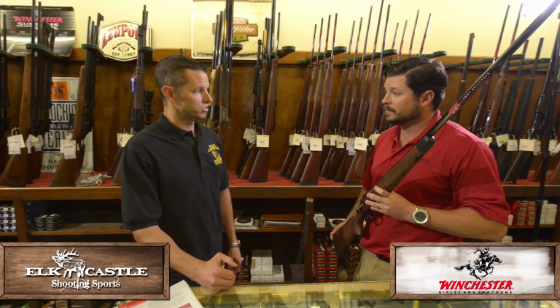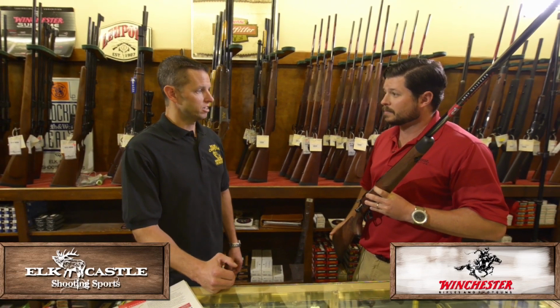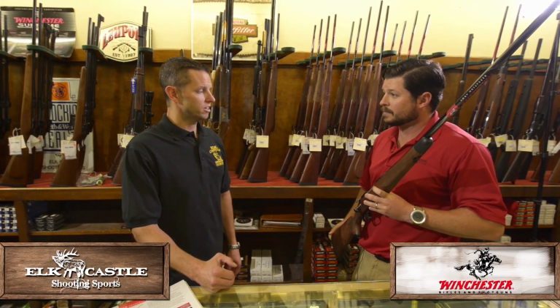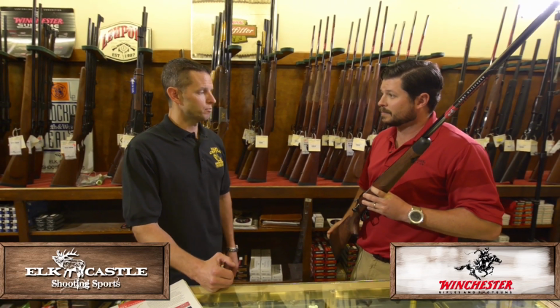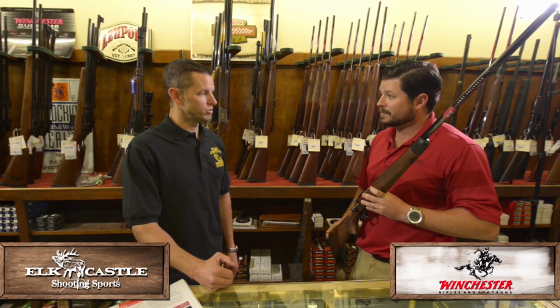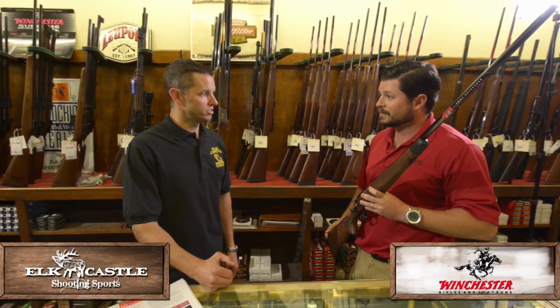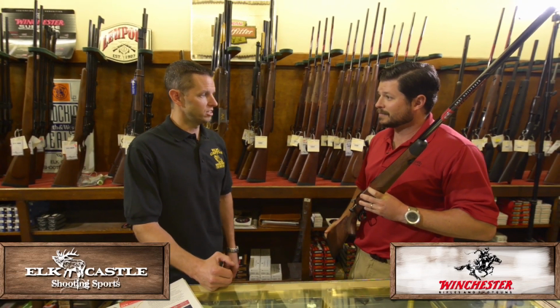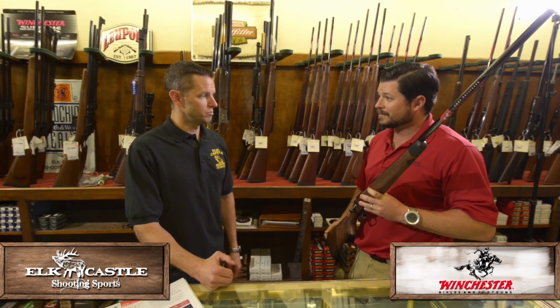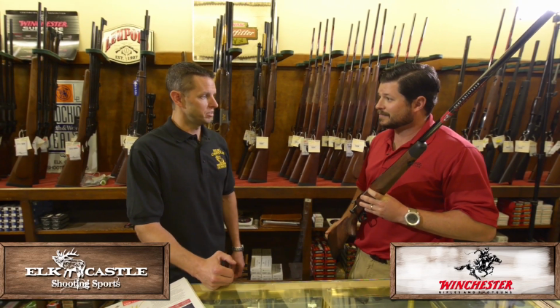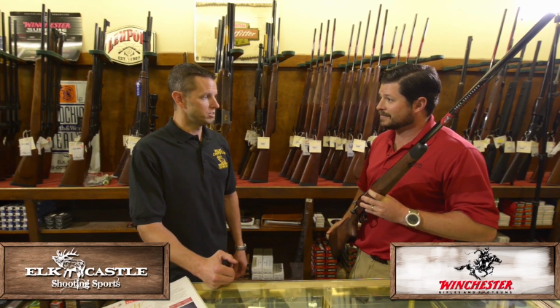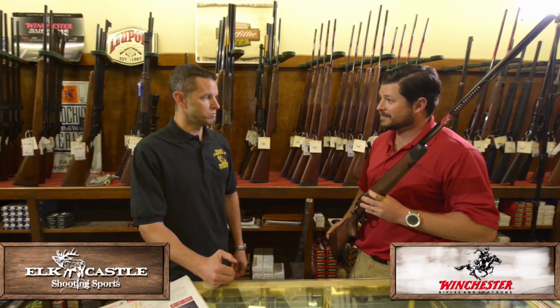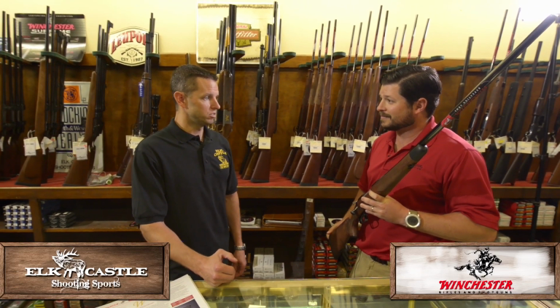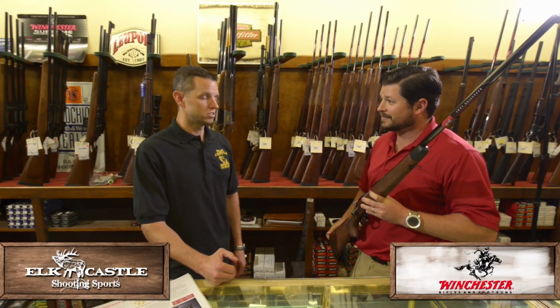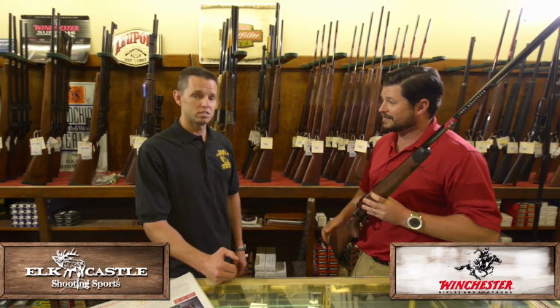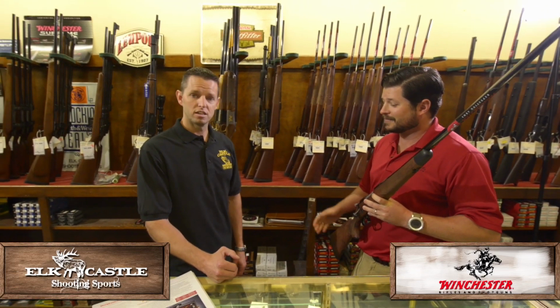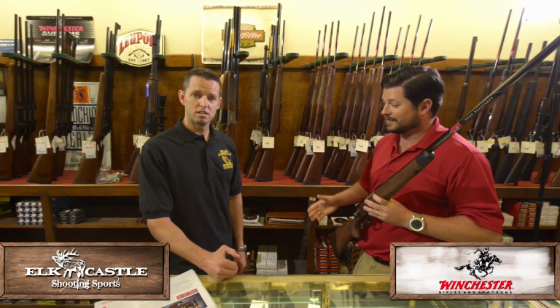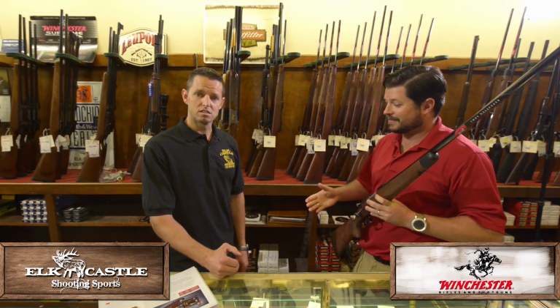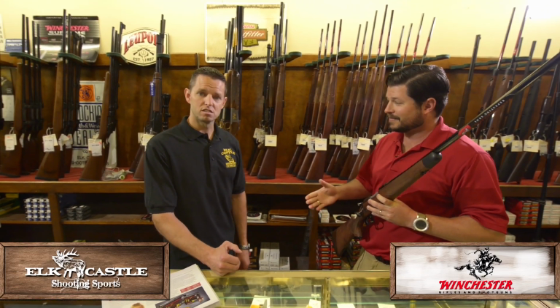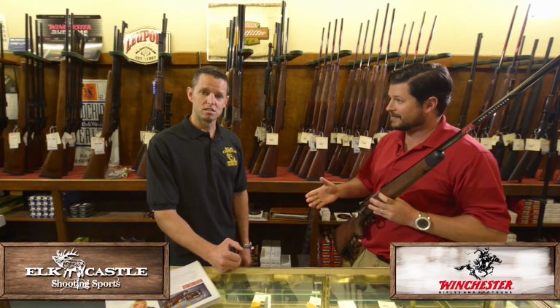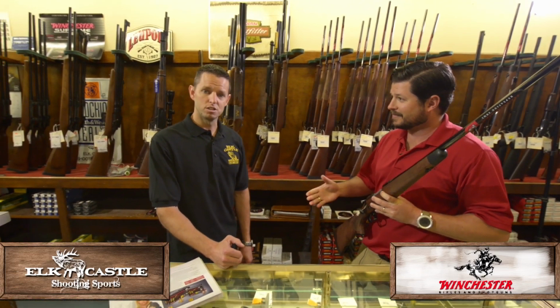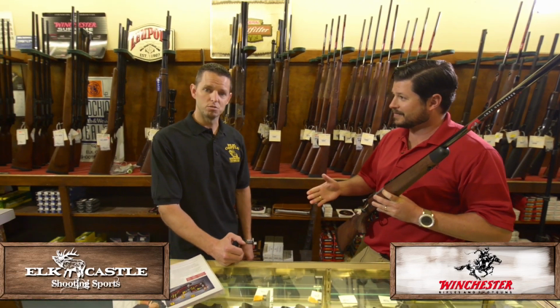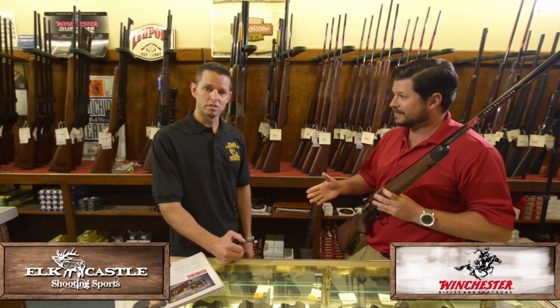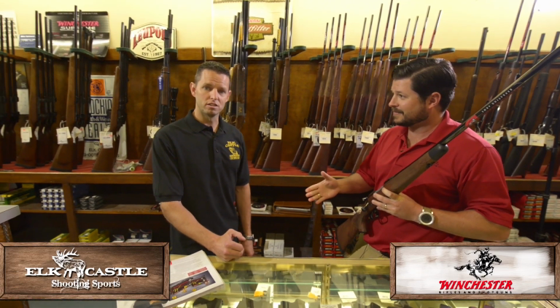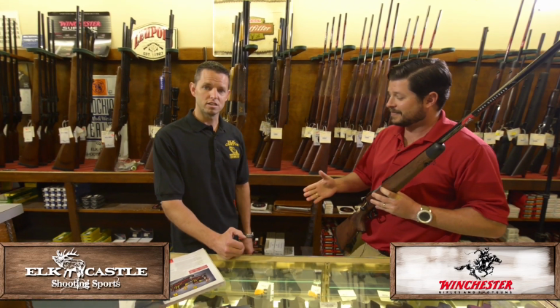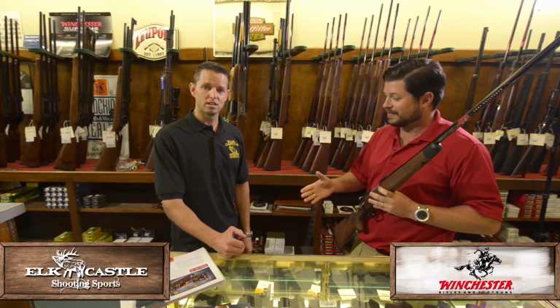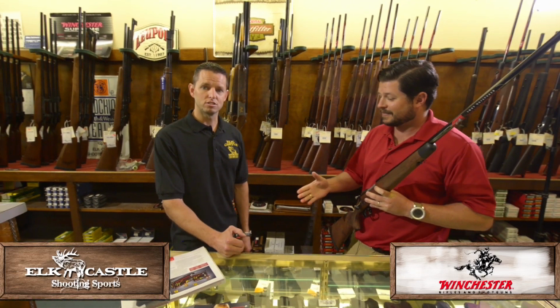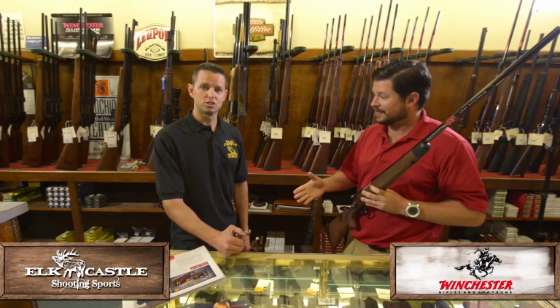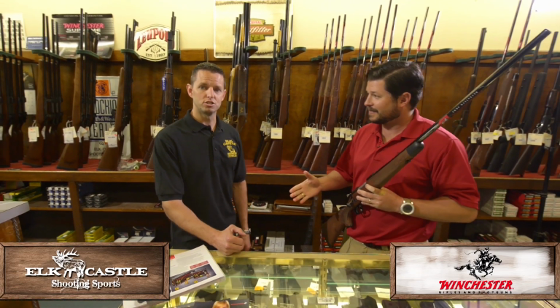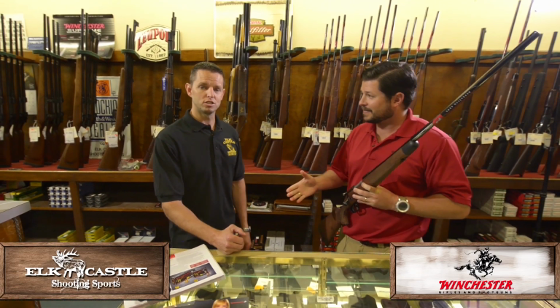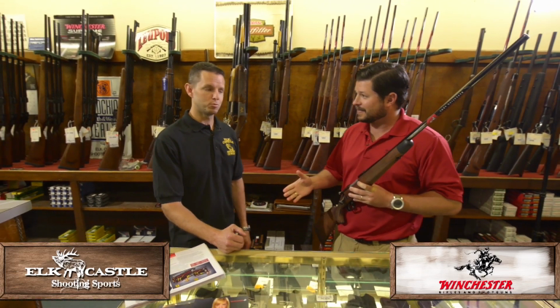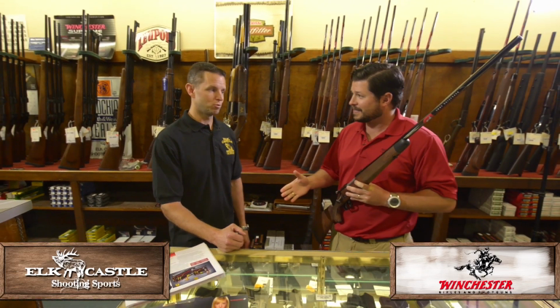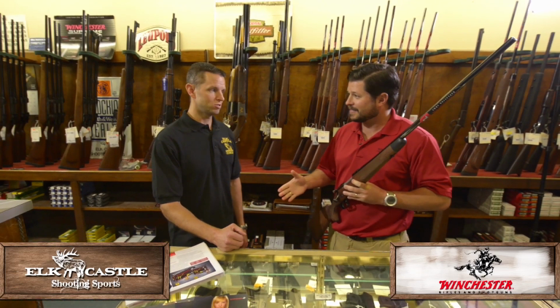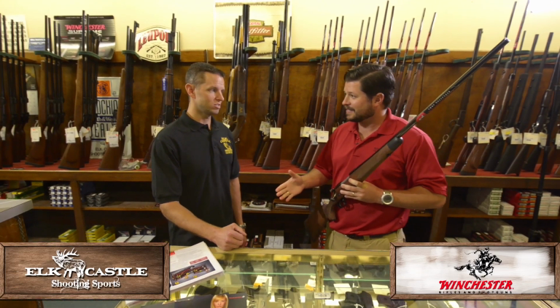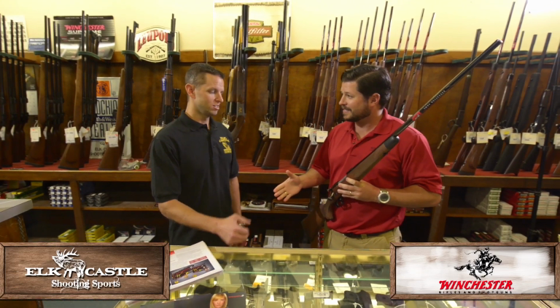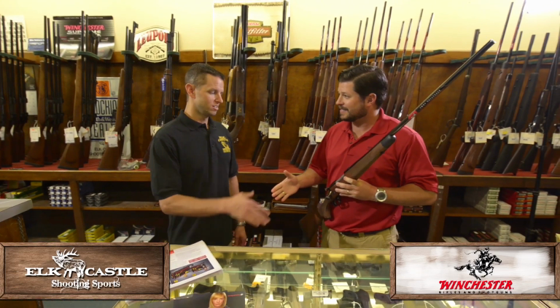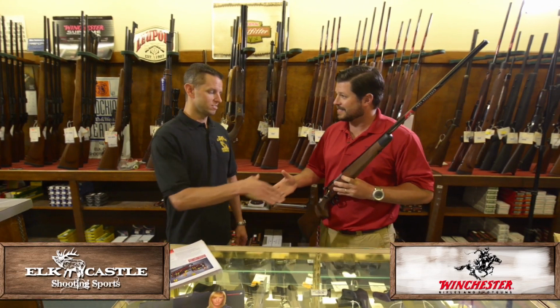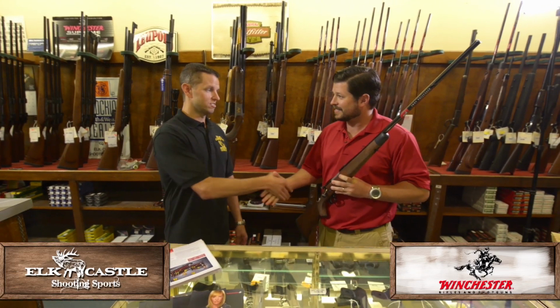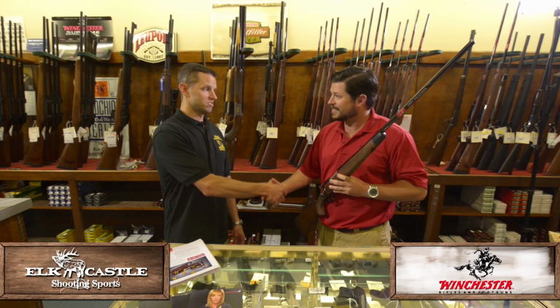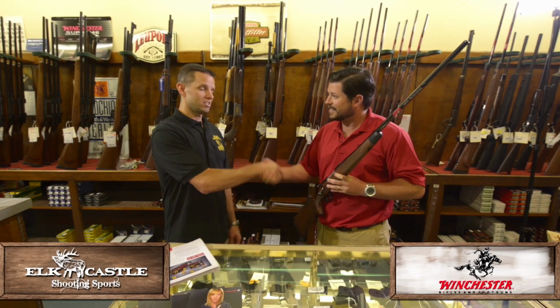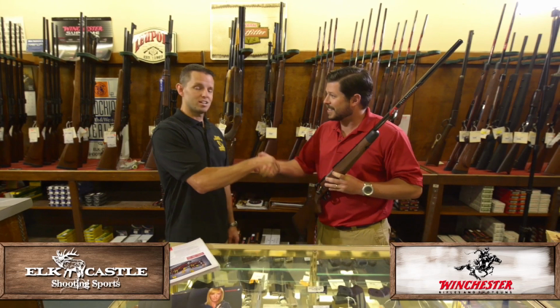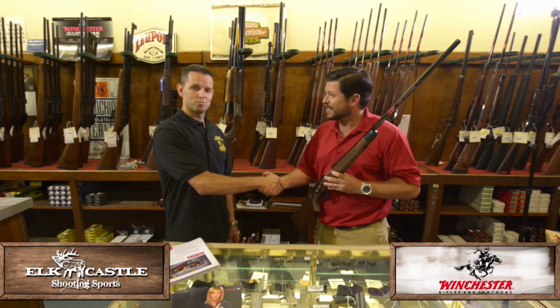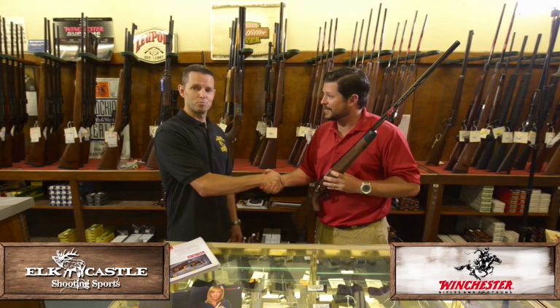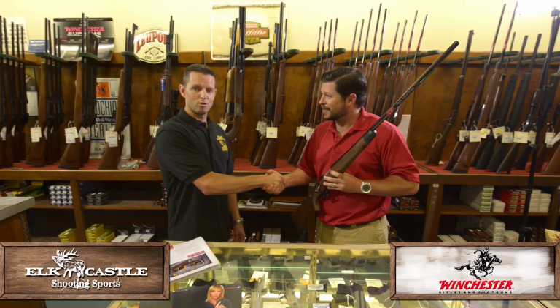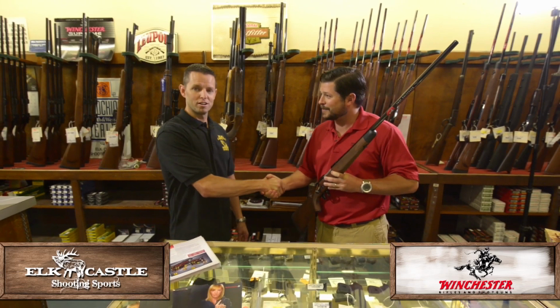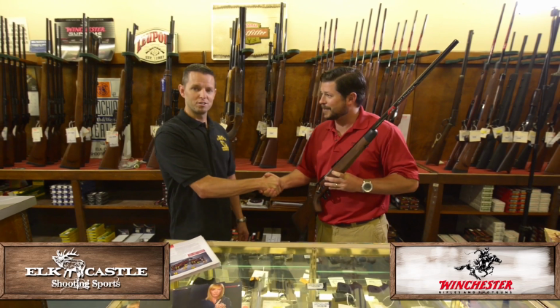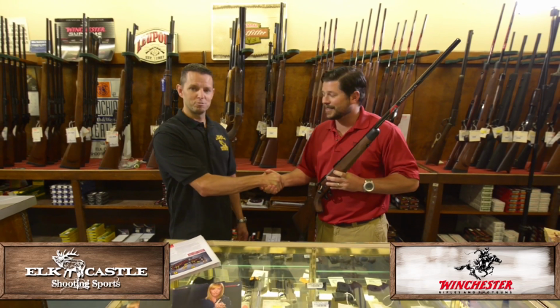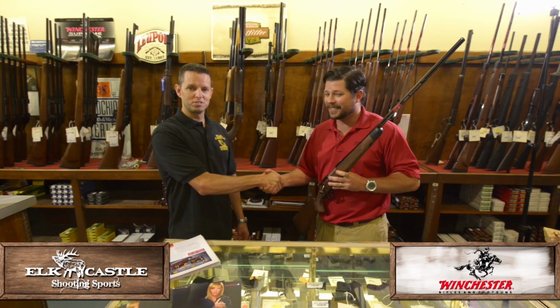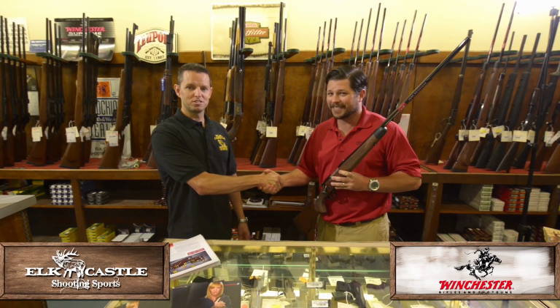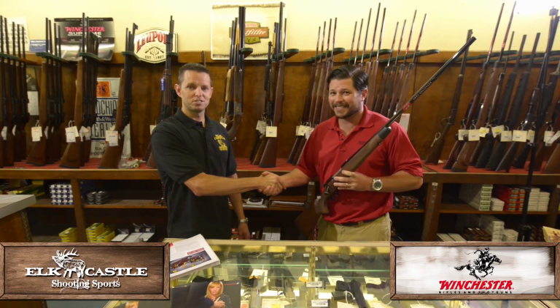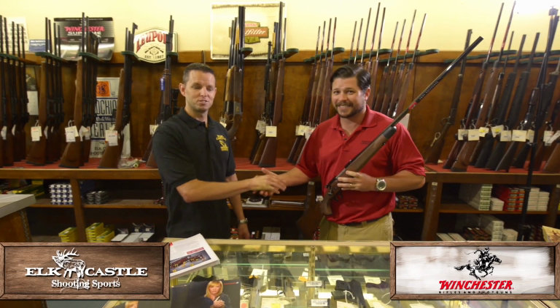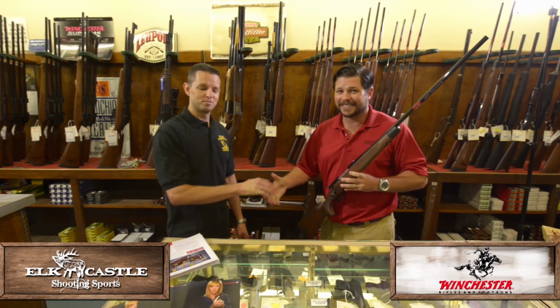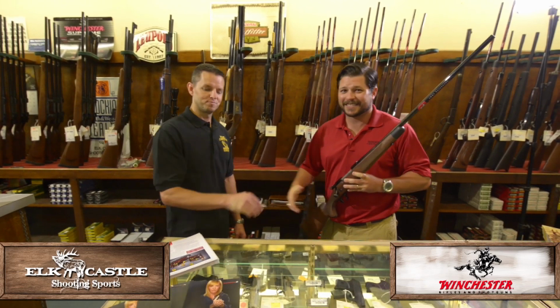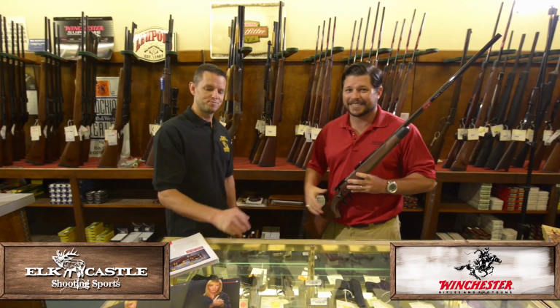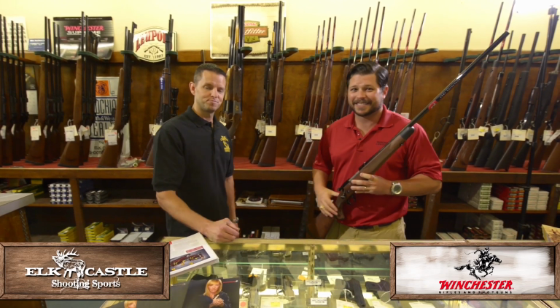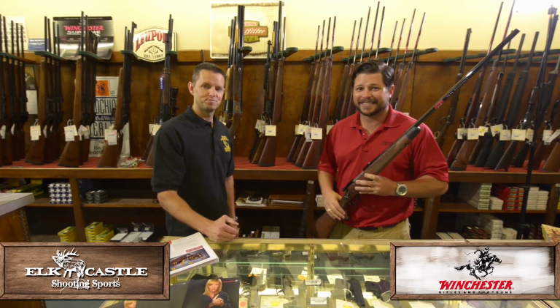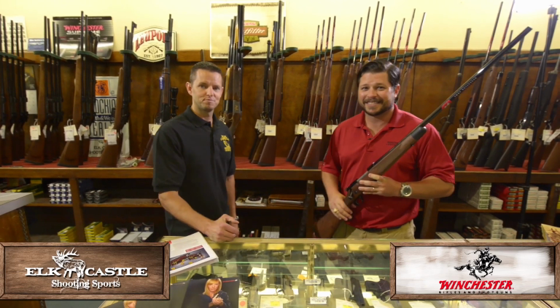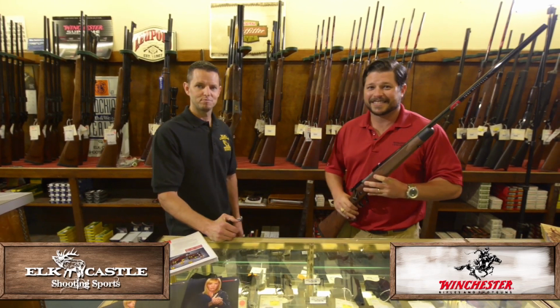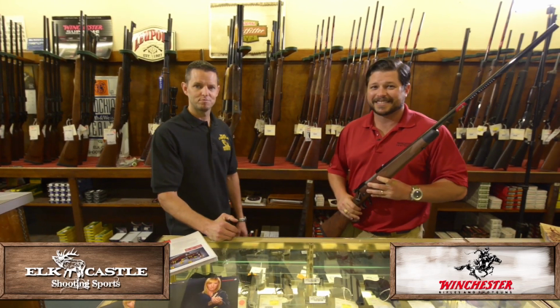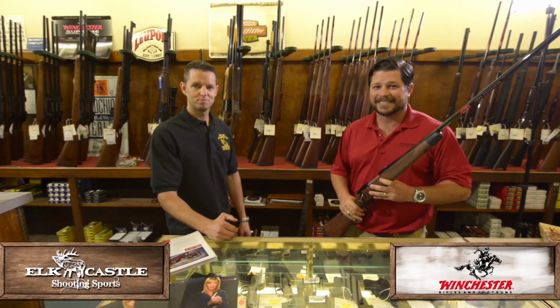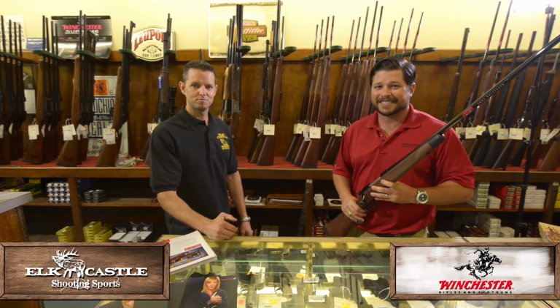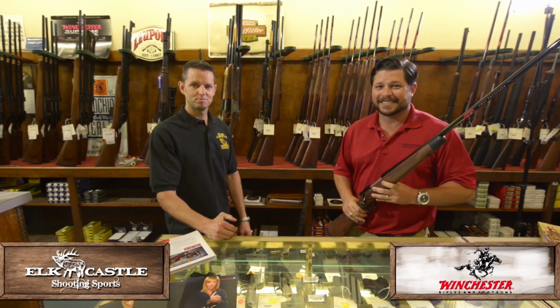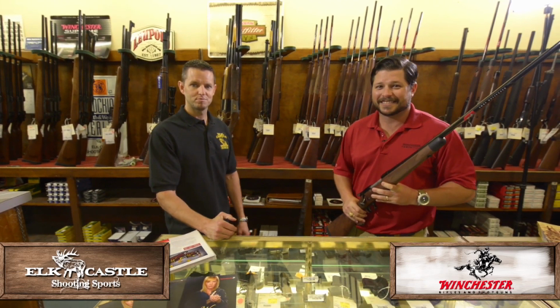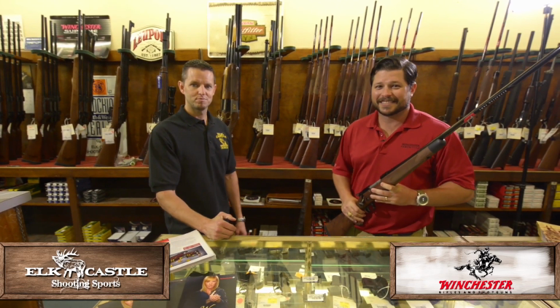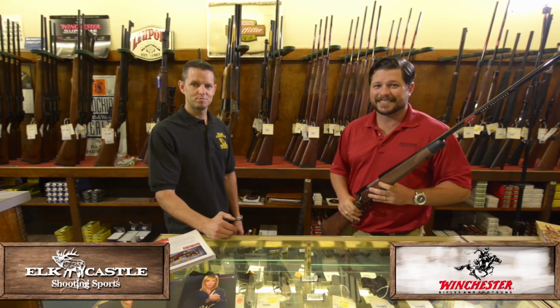Well, Zach, I appreciate you being here with us today. This is Neil with Elk Castle Shooting Sports. Thank you very much. This is Zach with Browning and Winchester. Thank you very much.